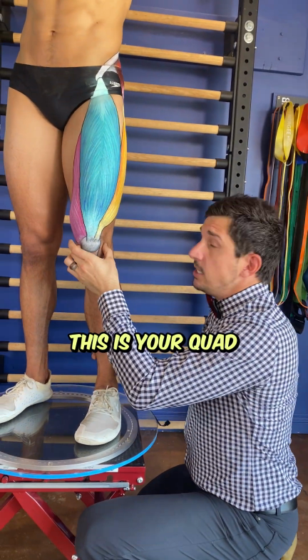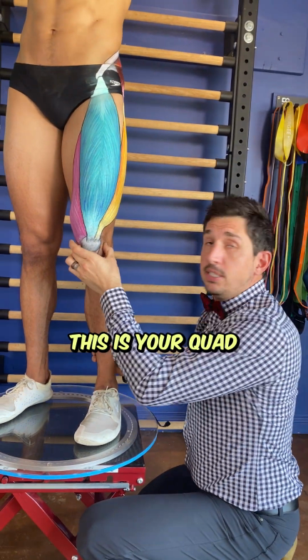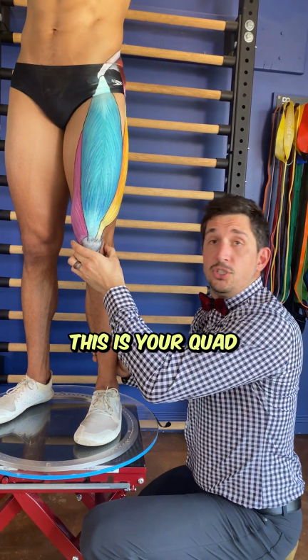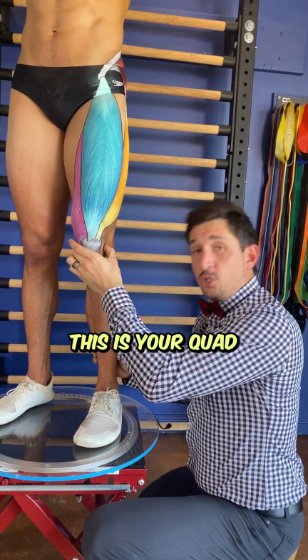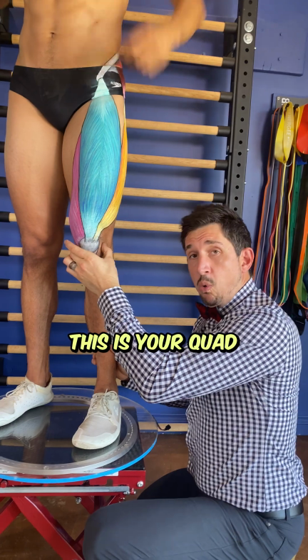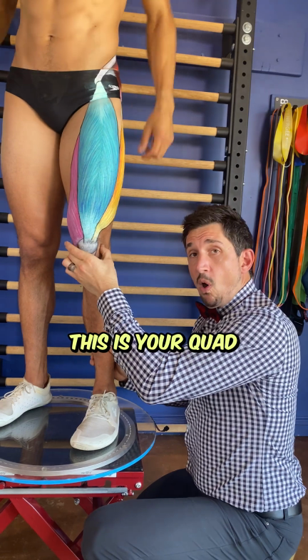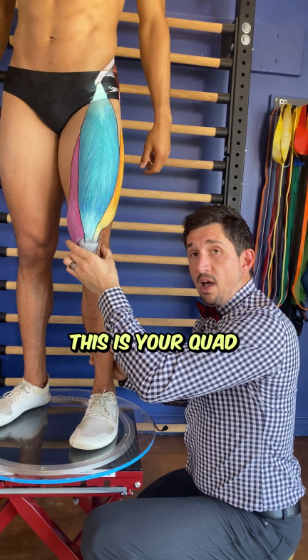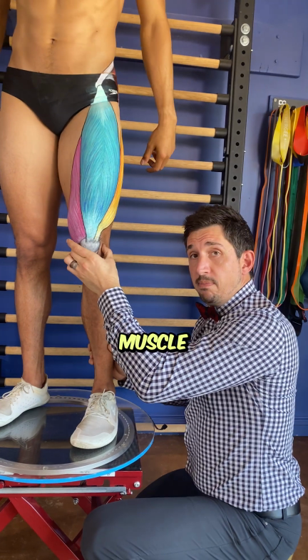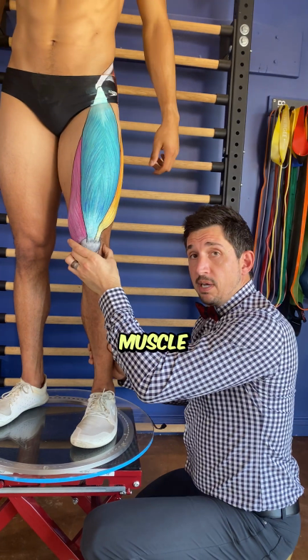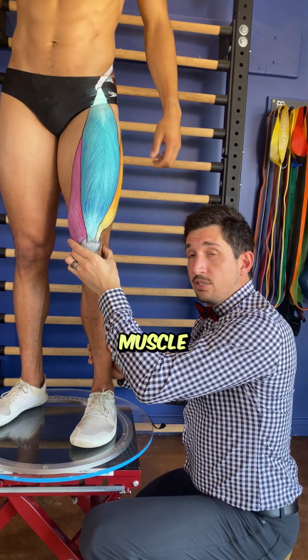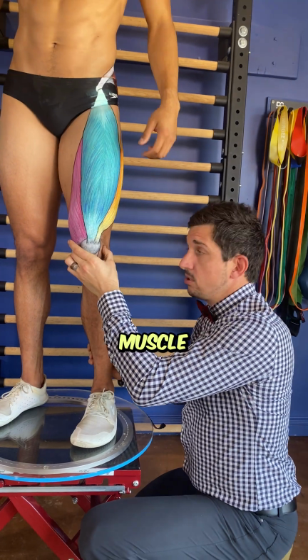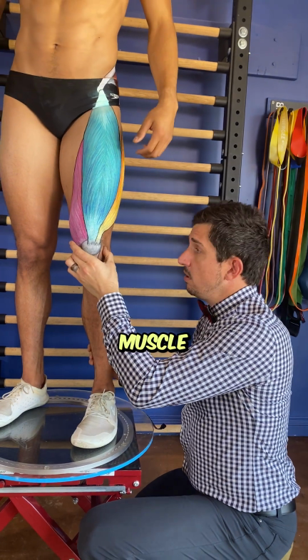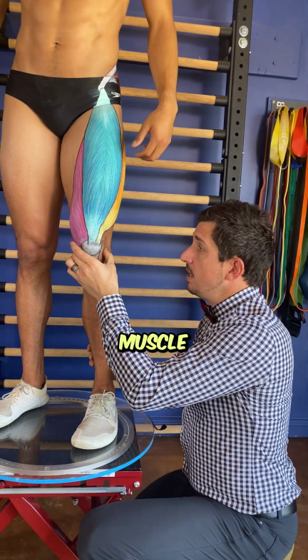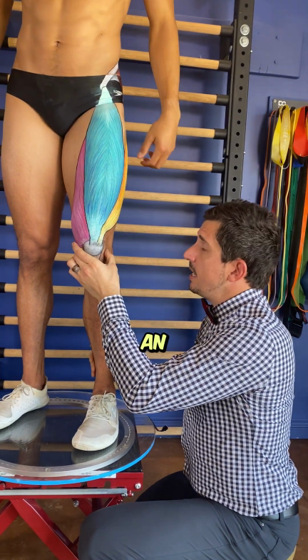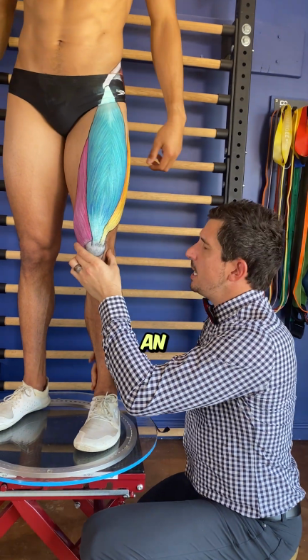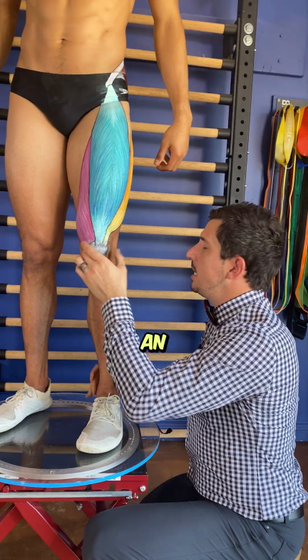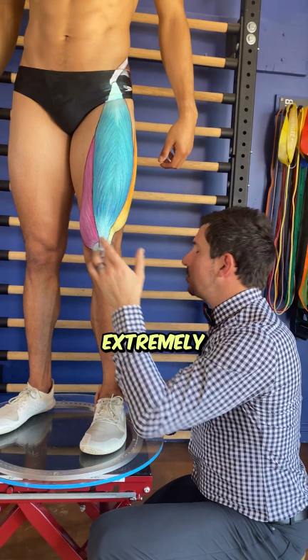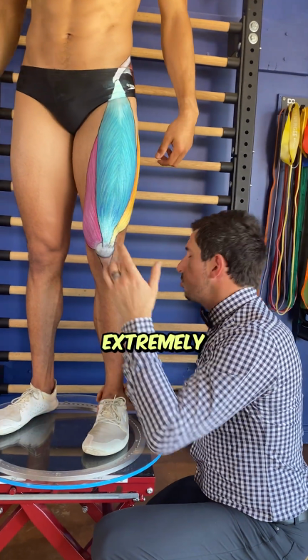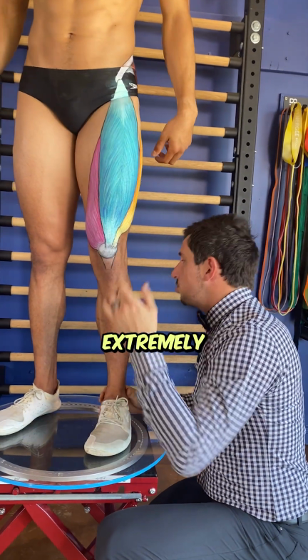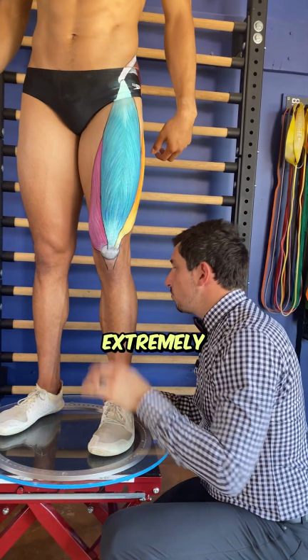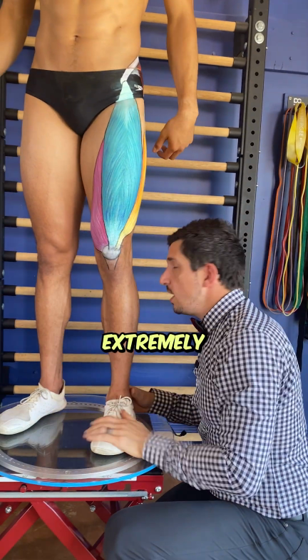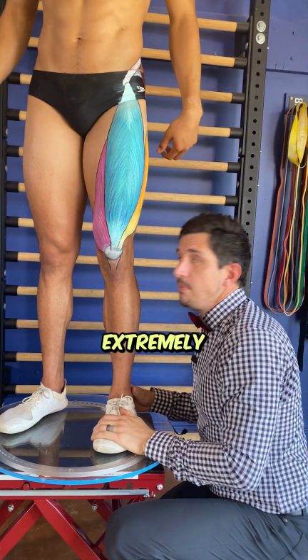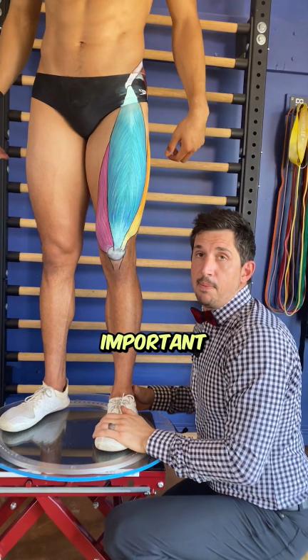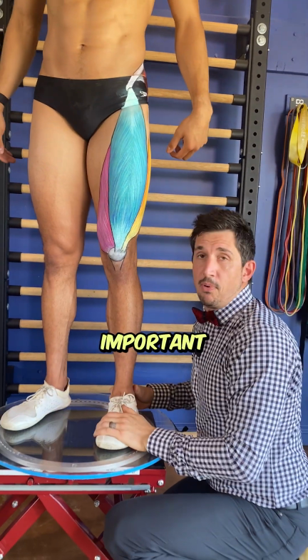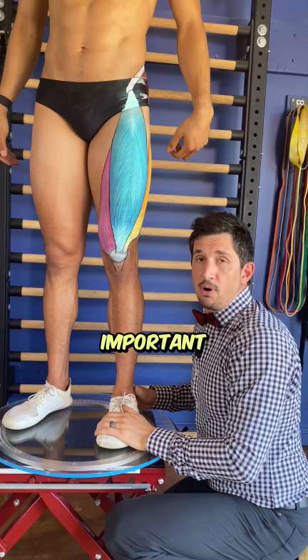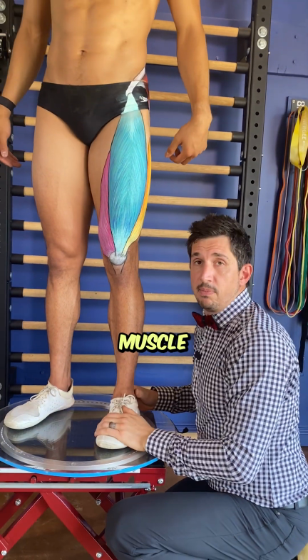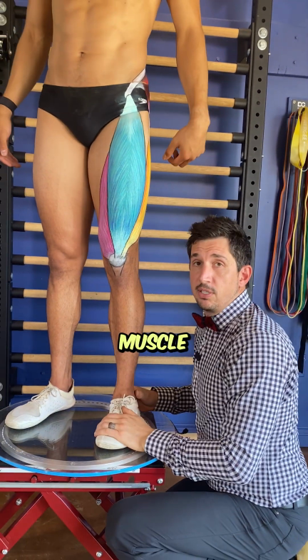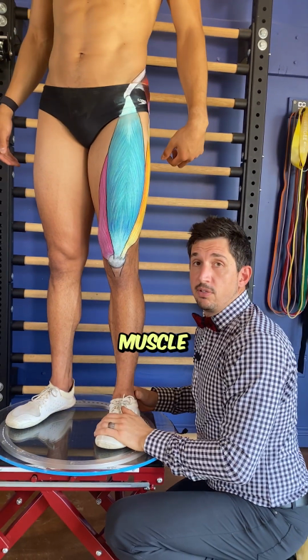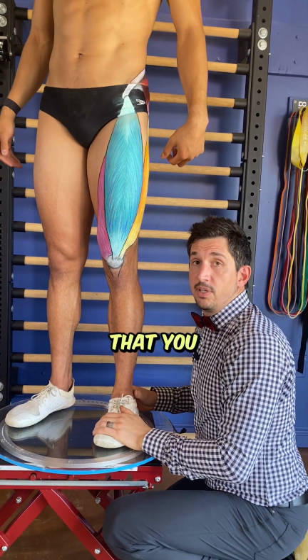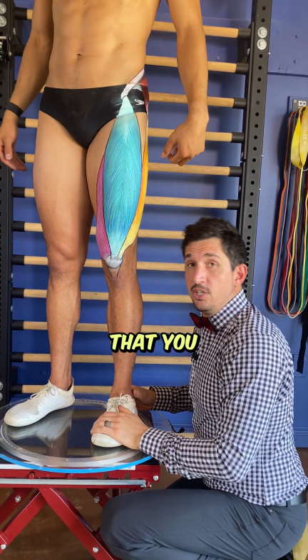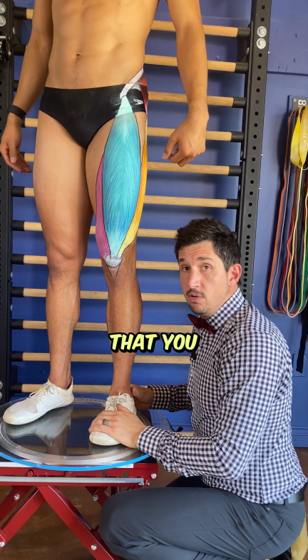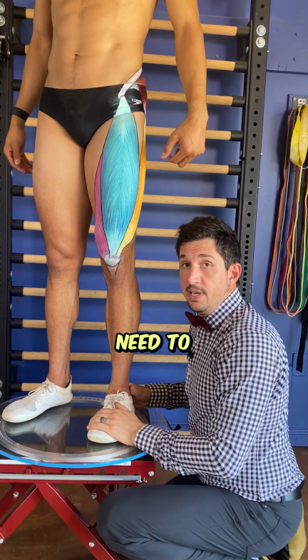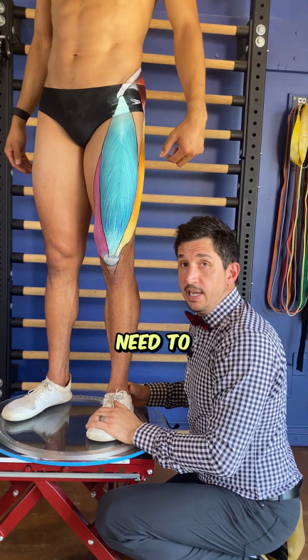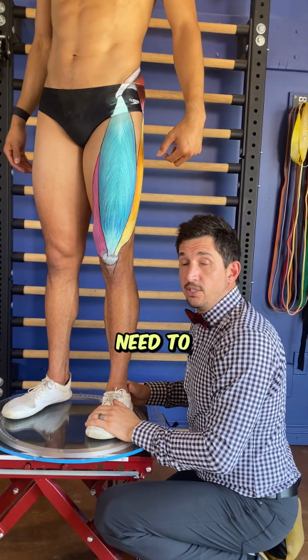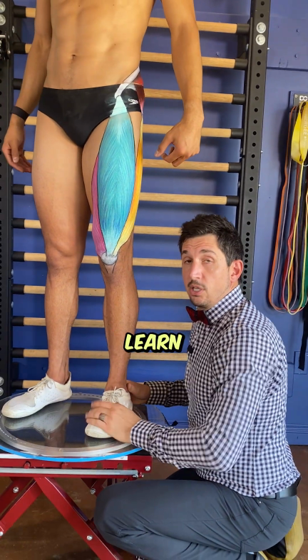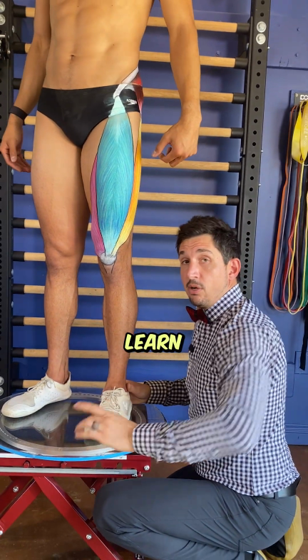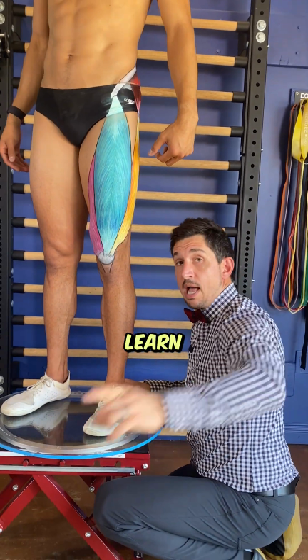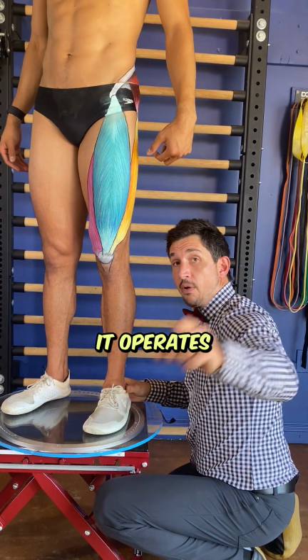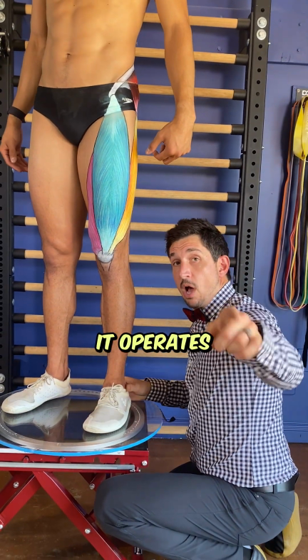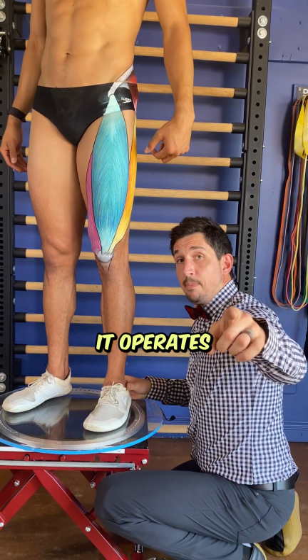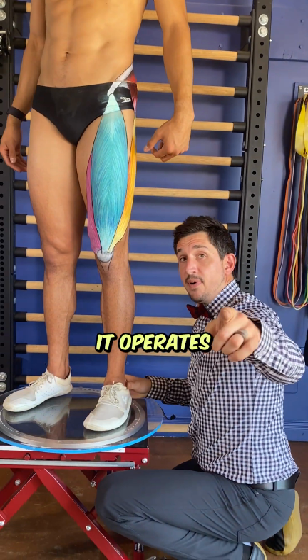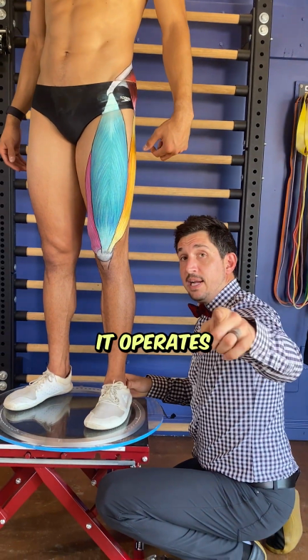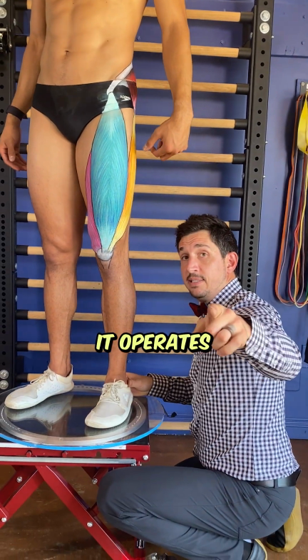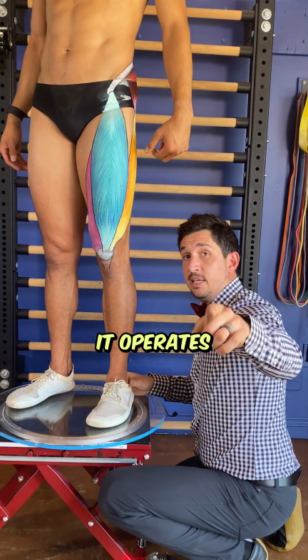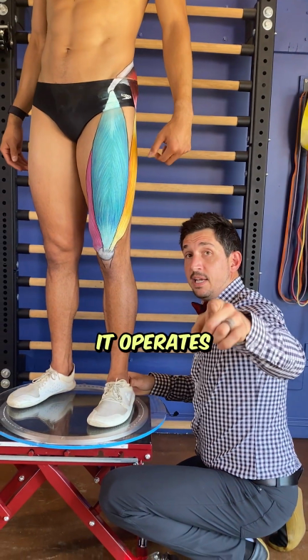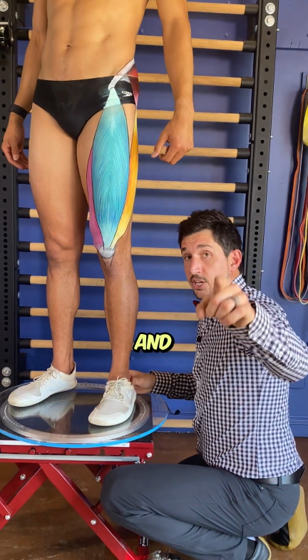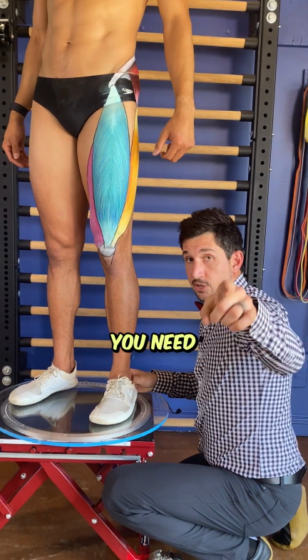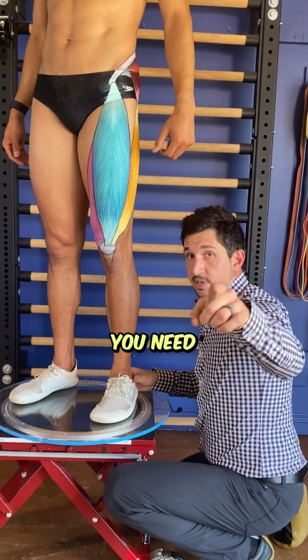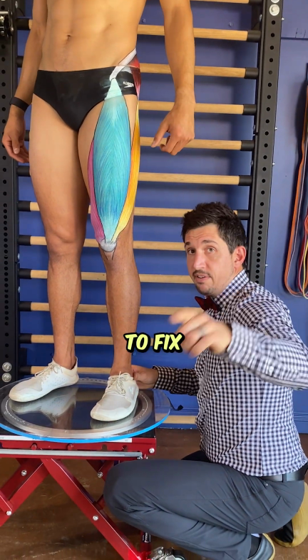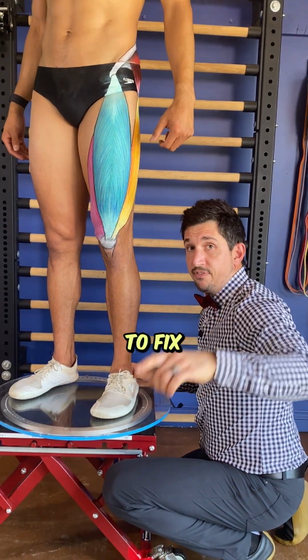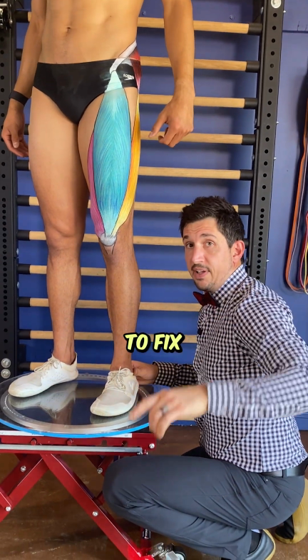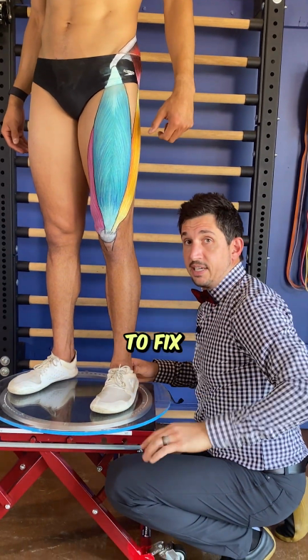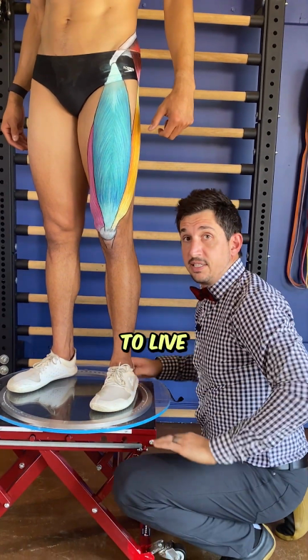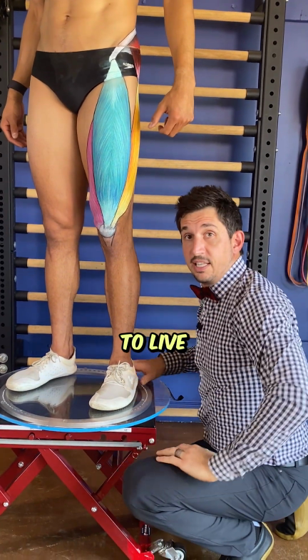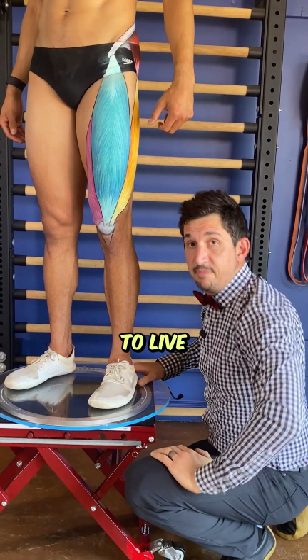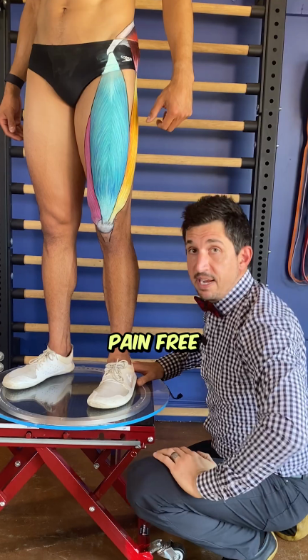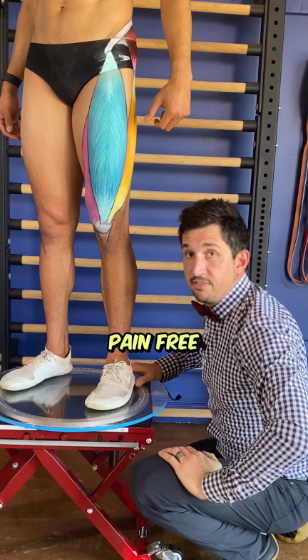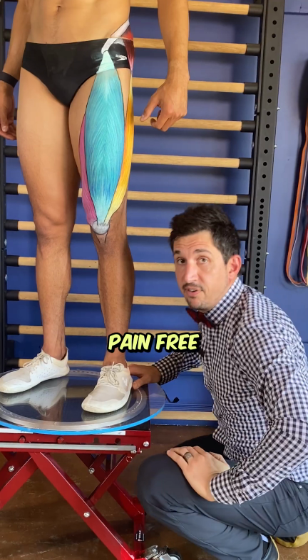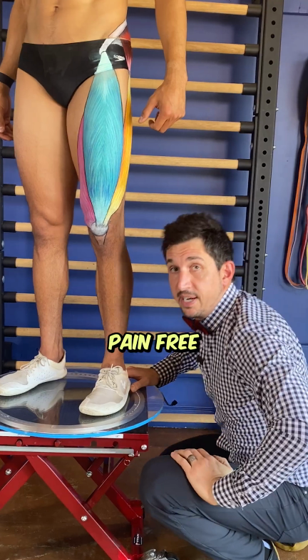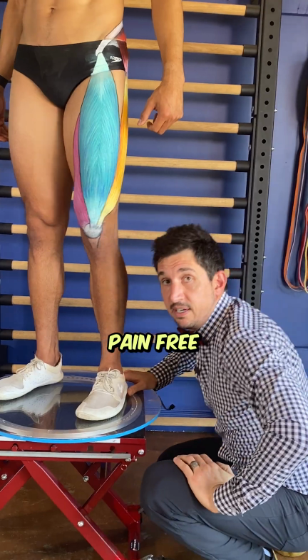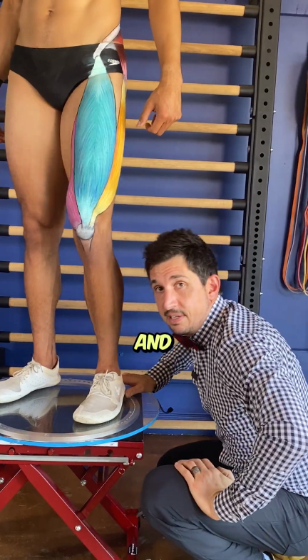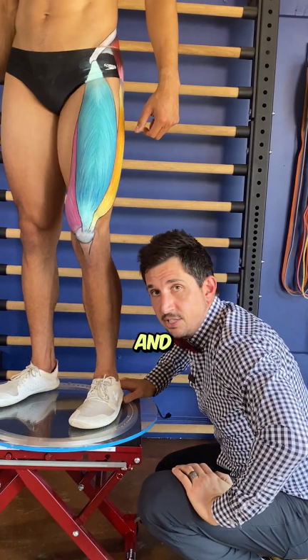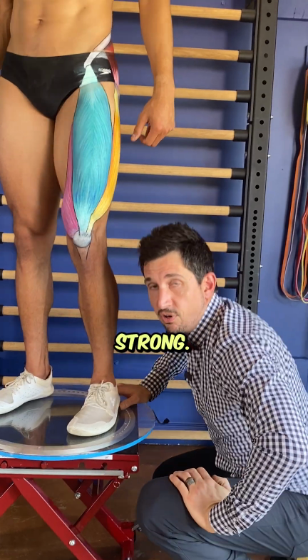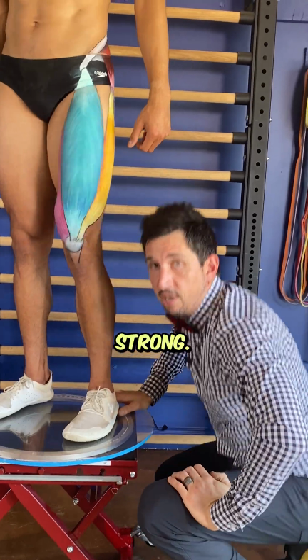This is your quad muscle — an extremely important muscle that you need to learn how it operates, and you need to fix it to live pain-free and strong.